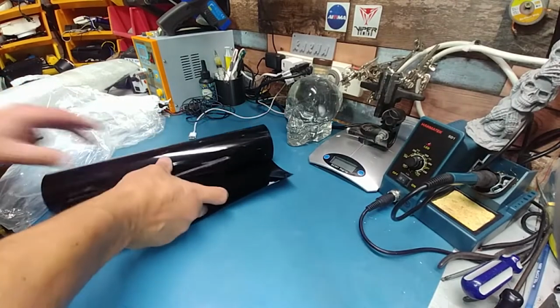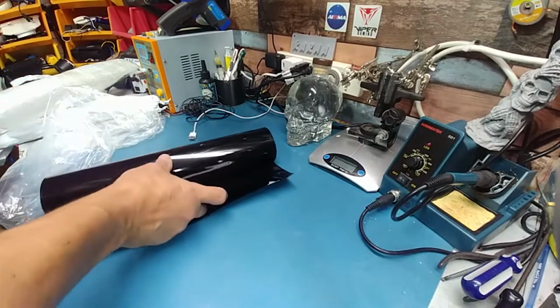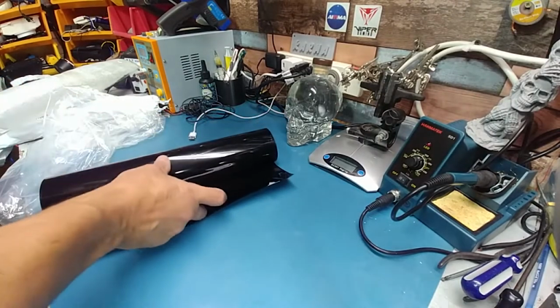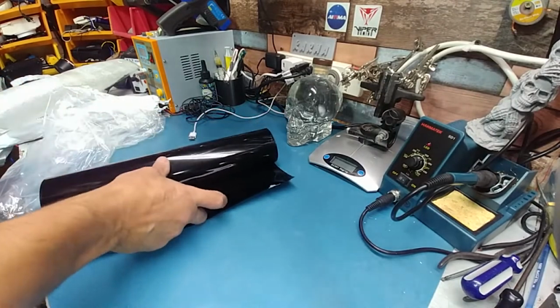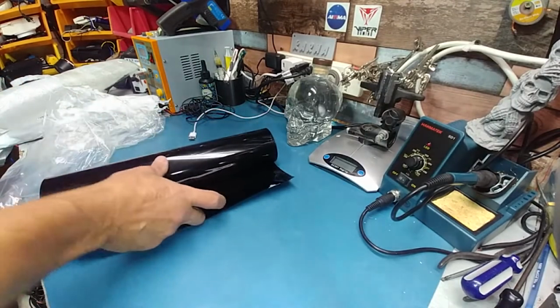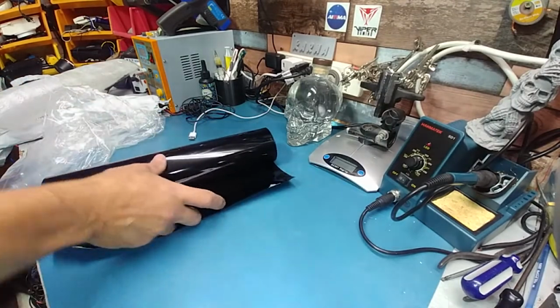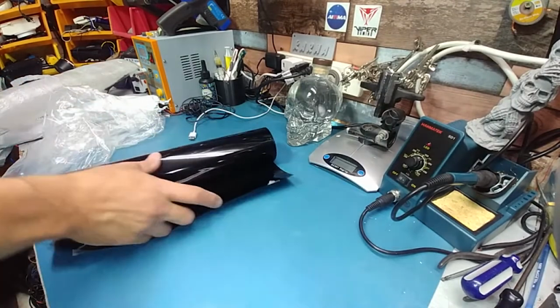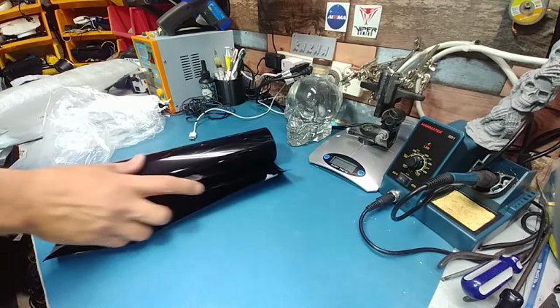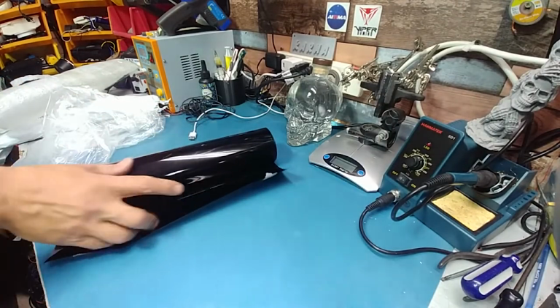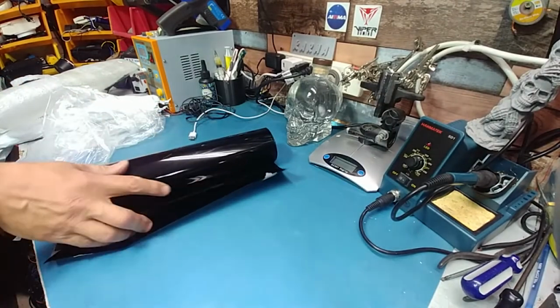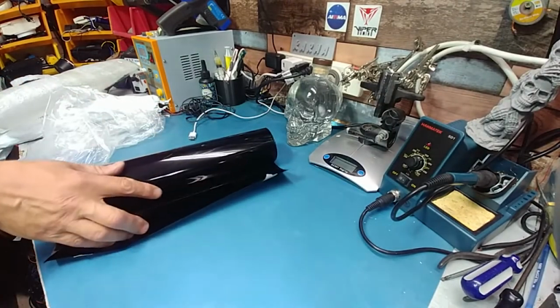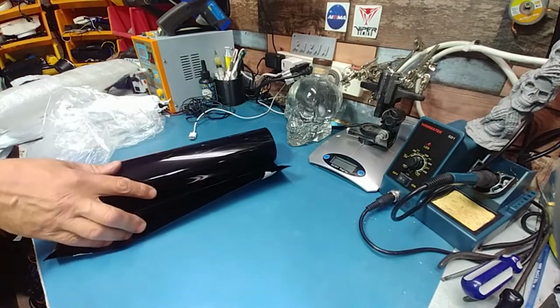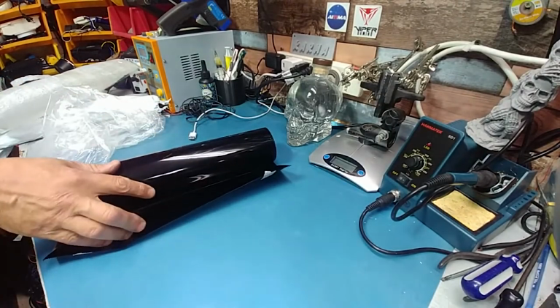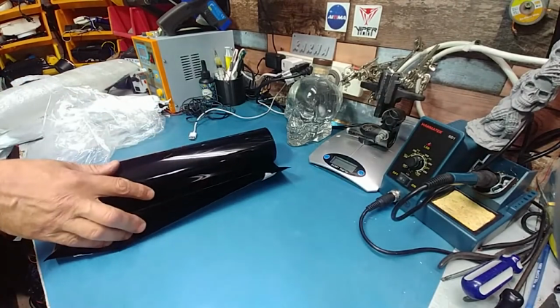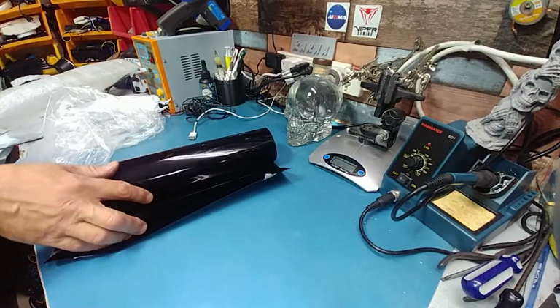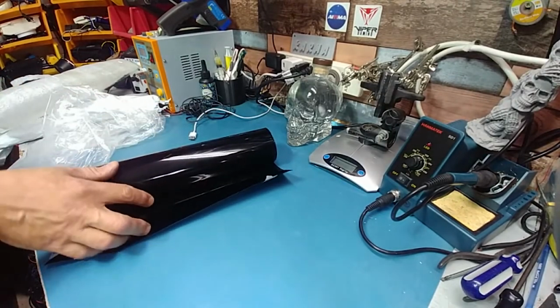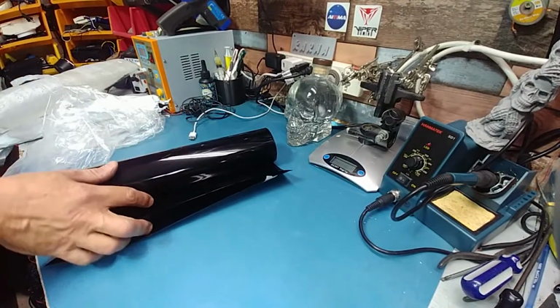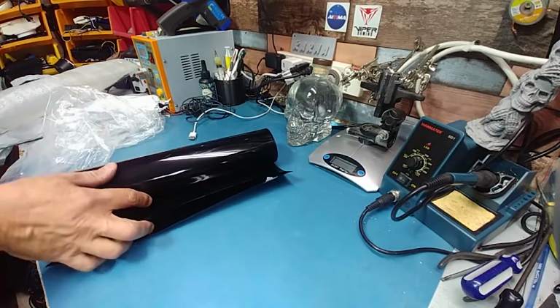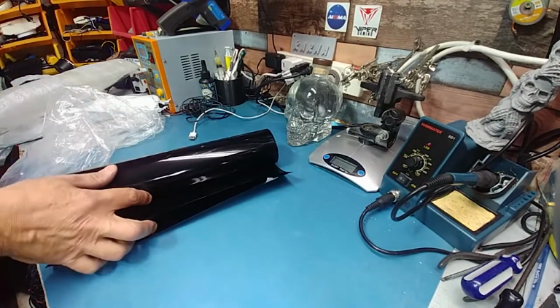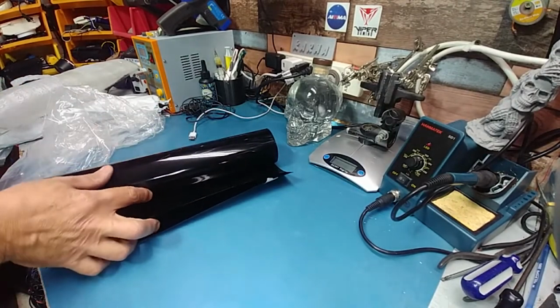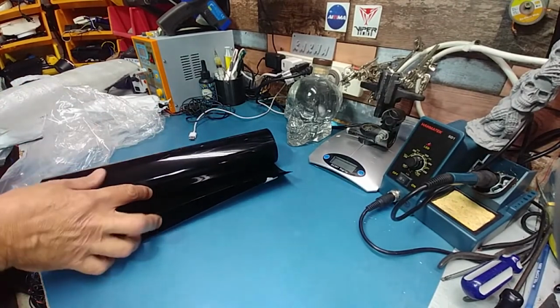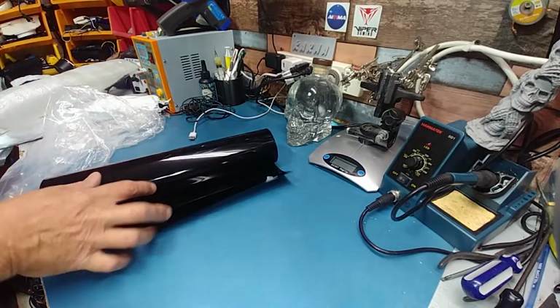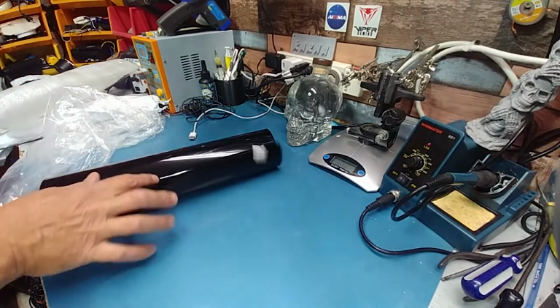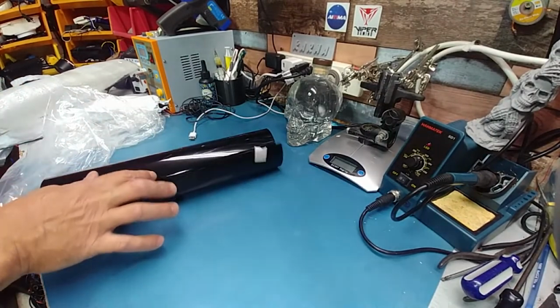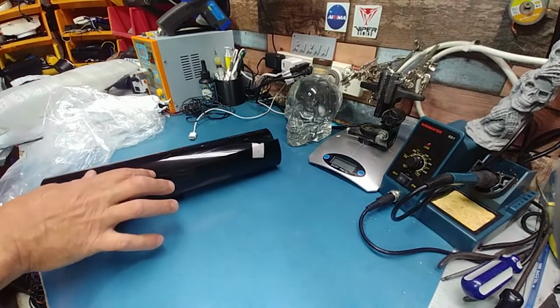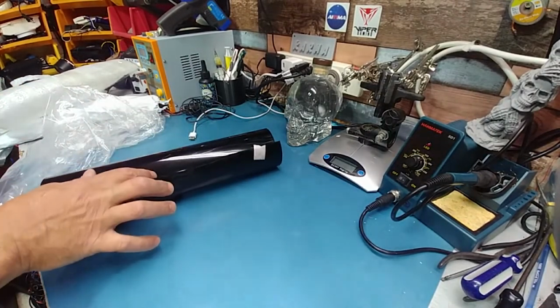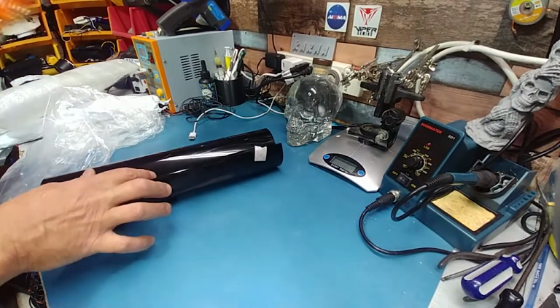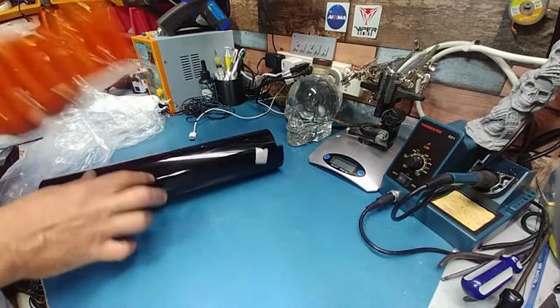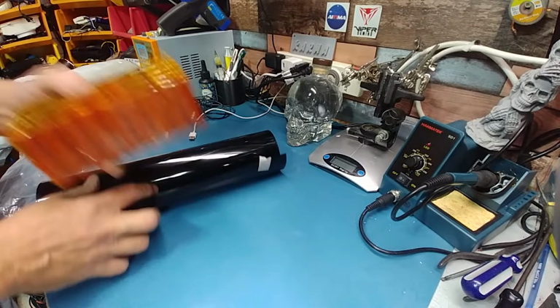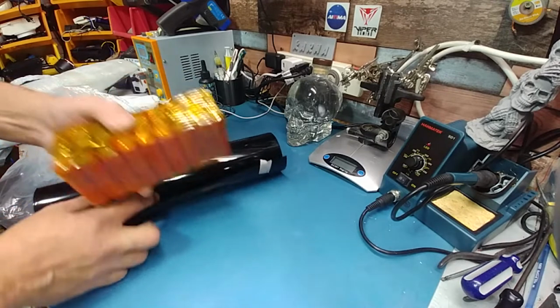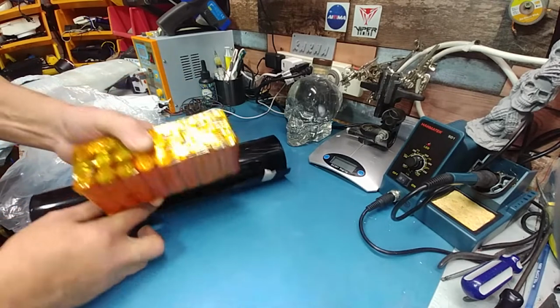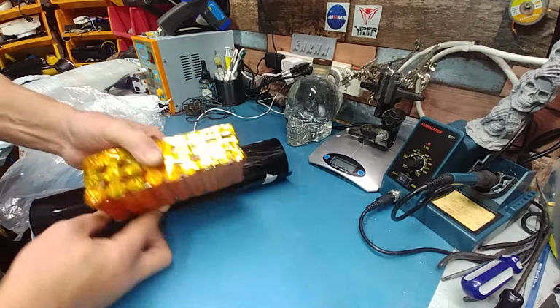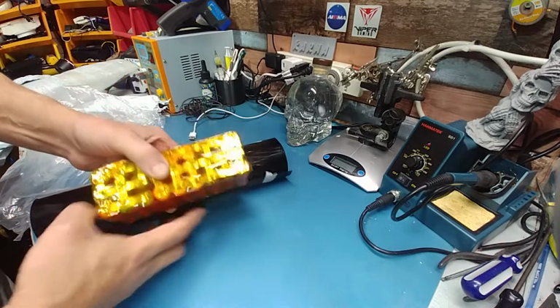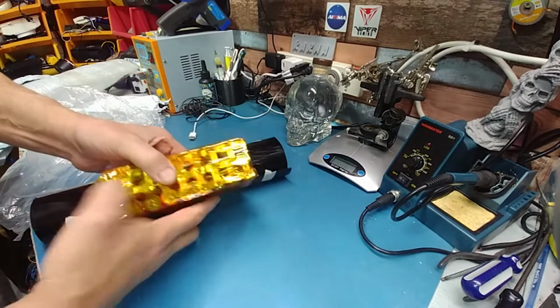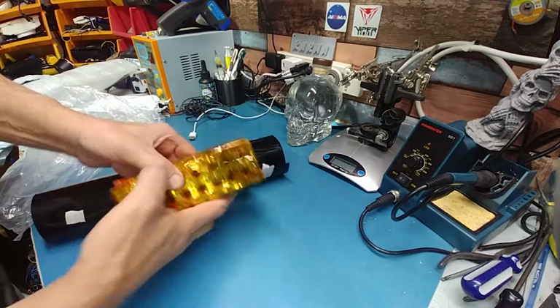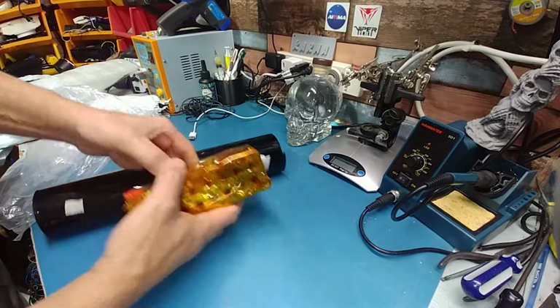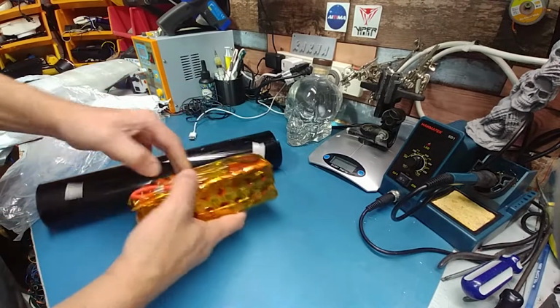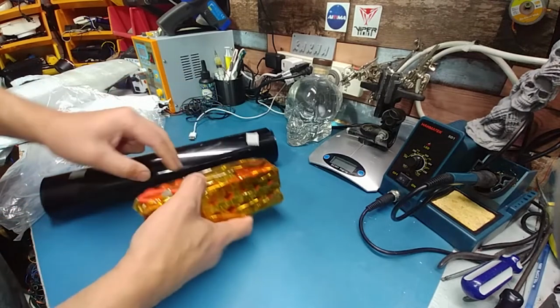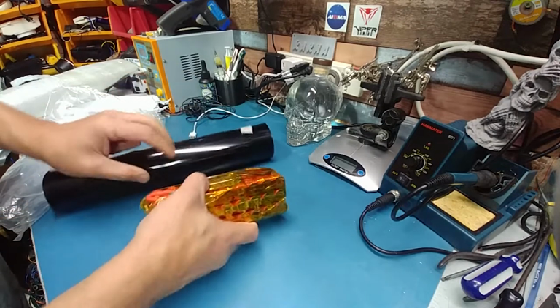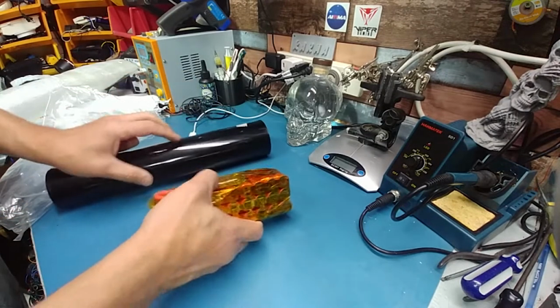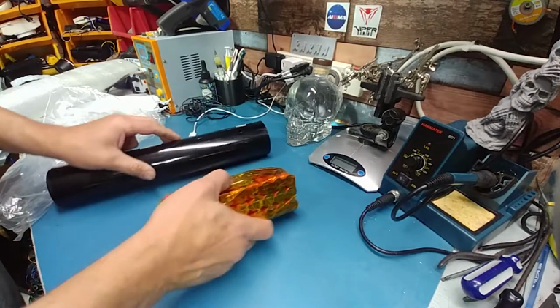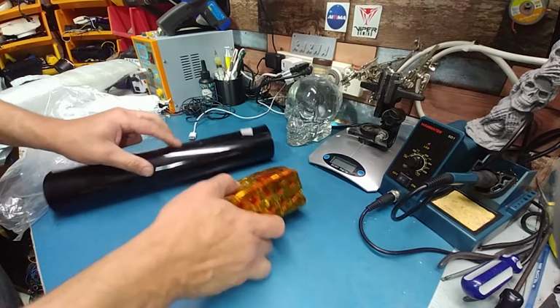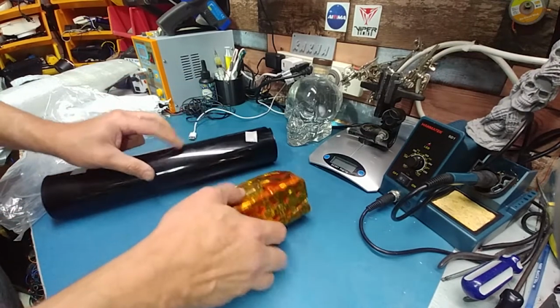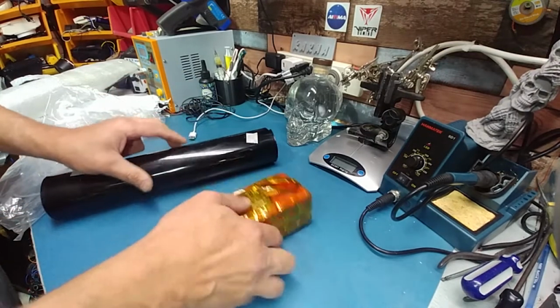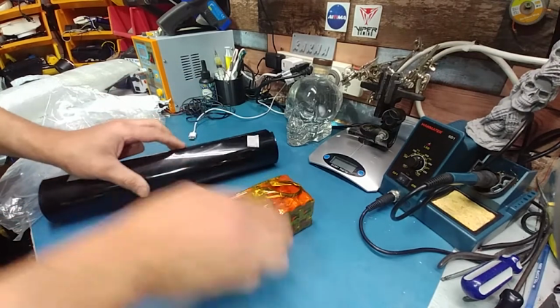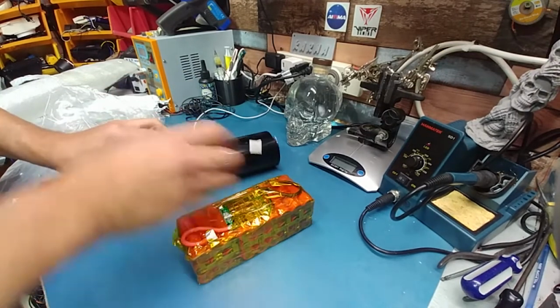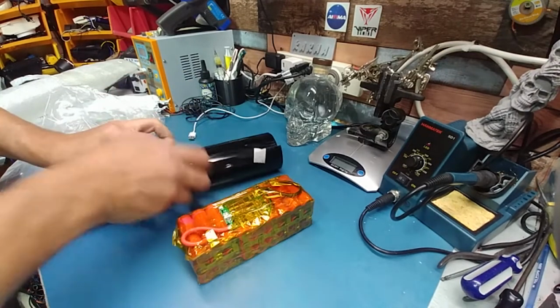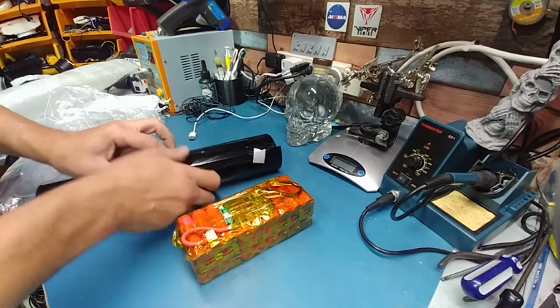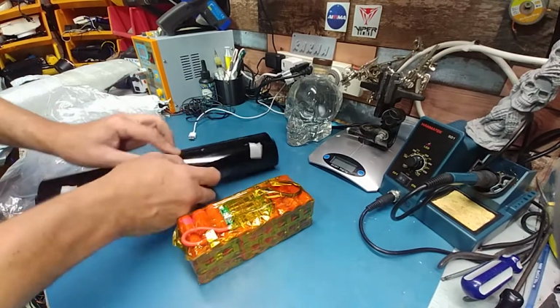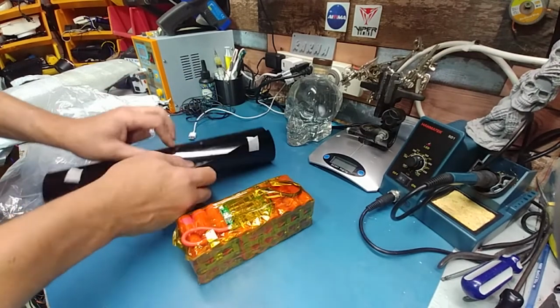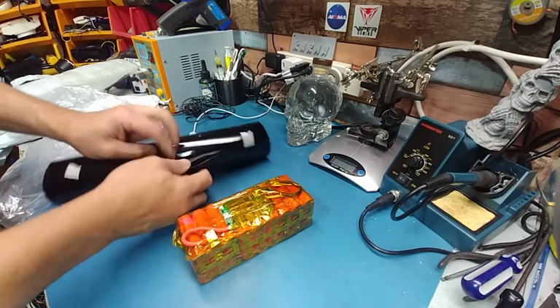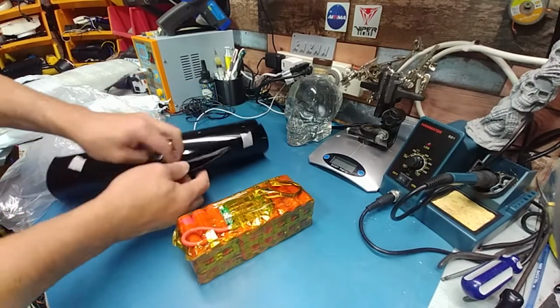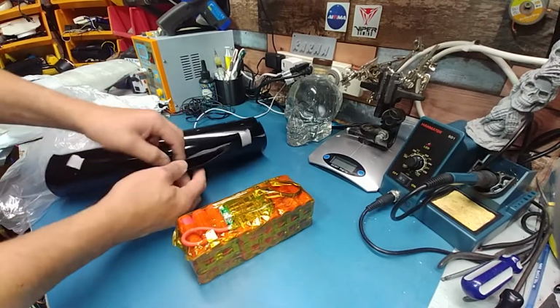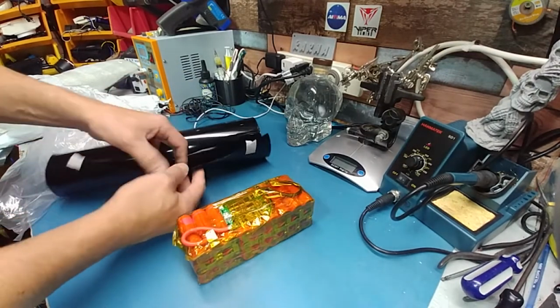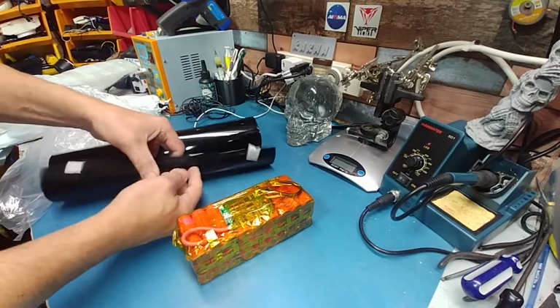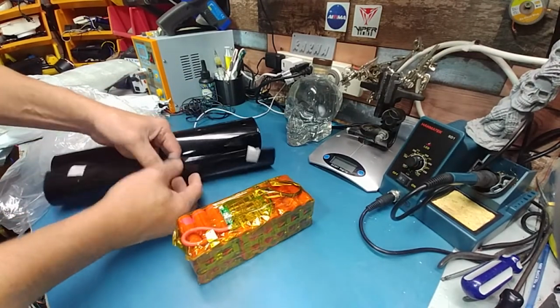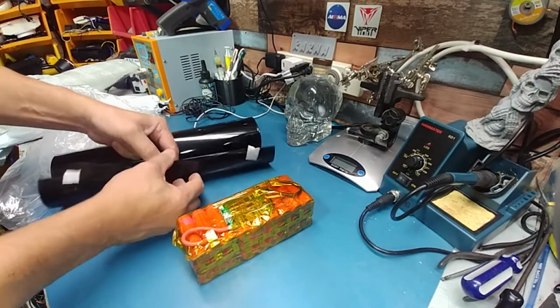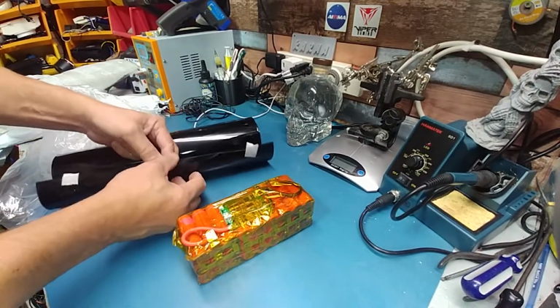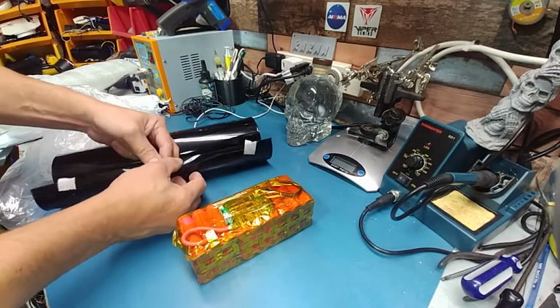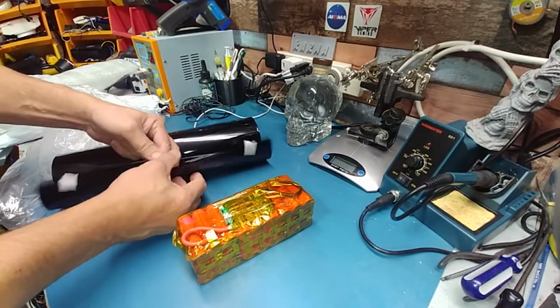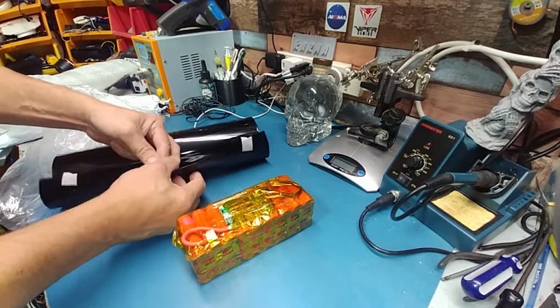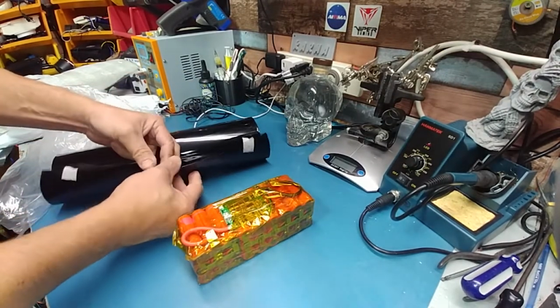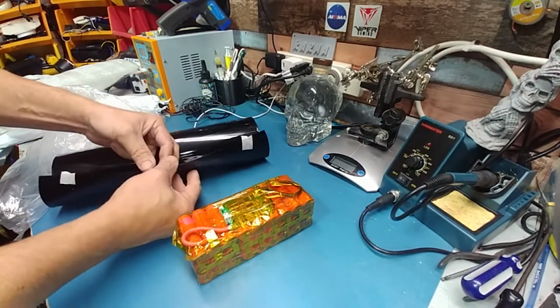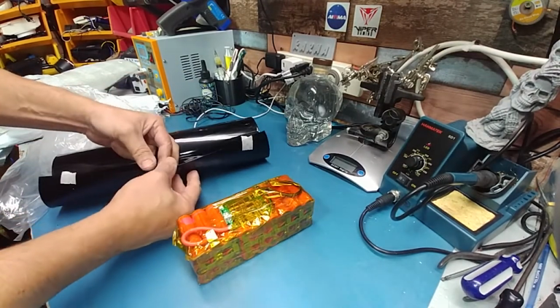I've got a pack right now that's just got a bad cell — it has to be fixed. I'll use this wrap for that as backup.